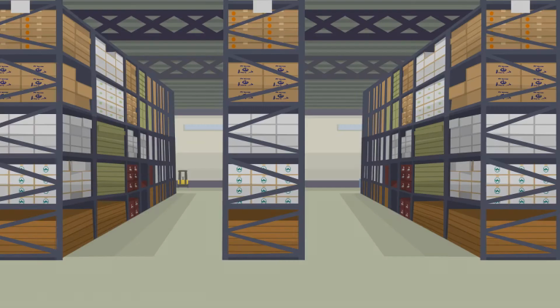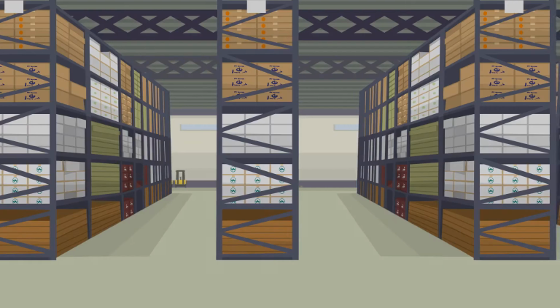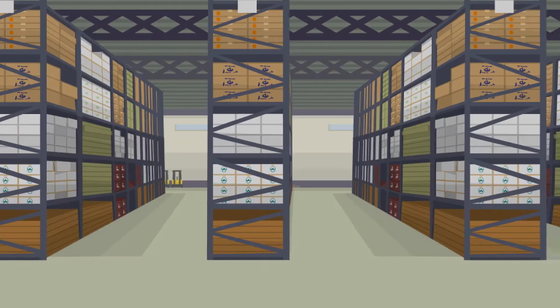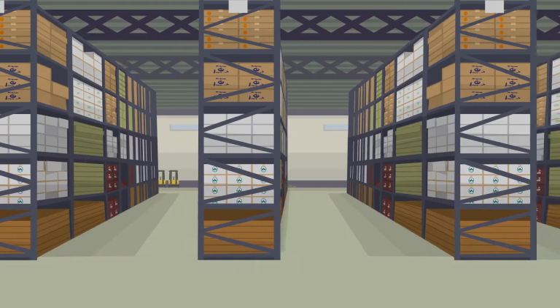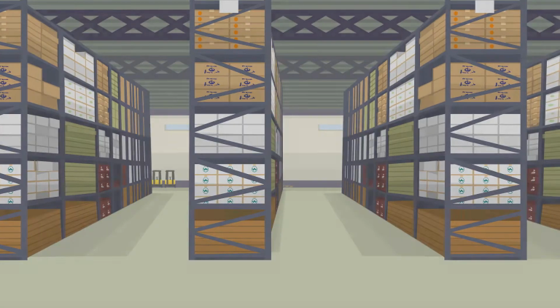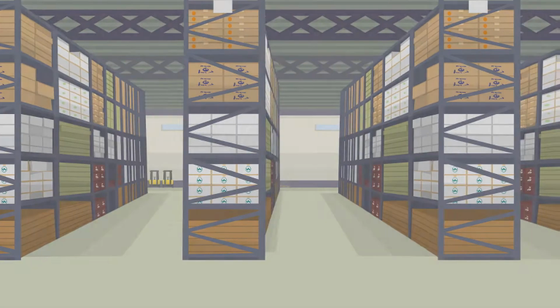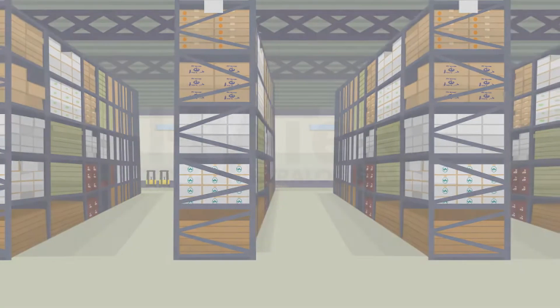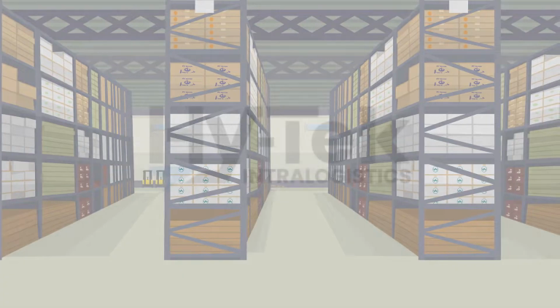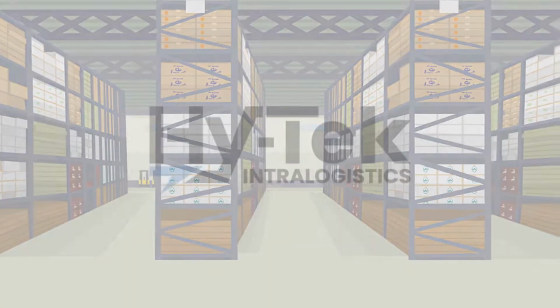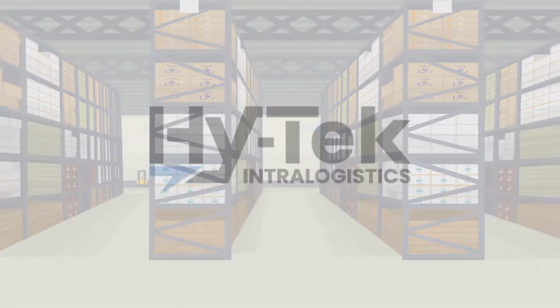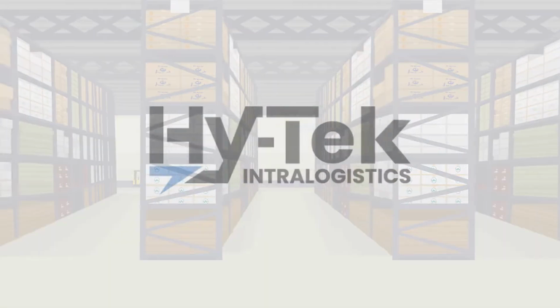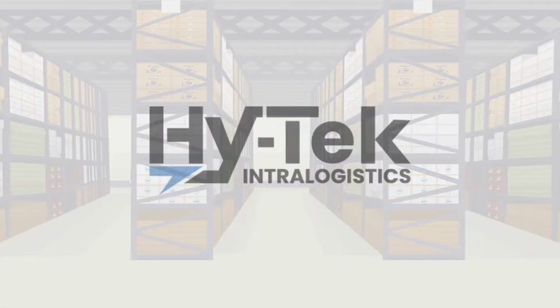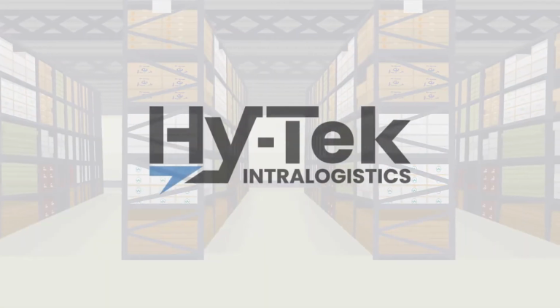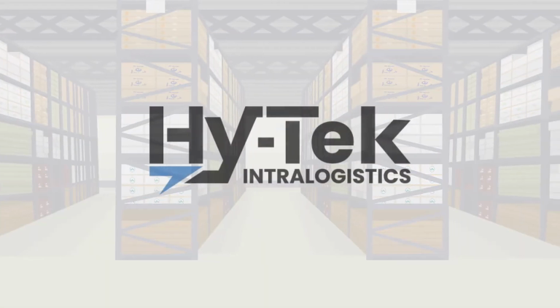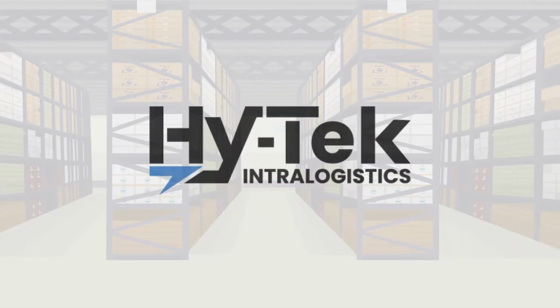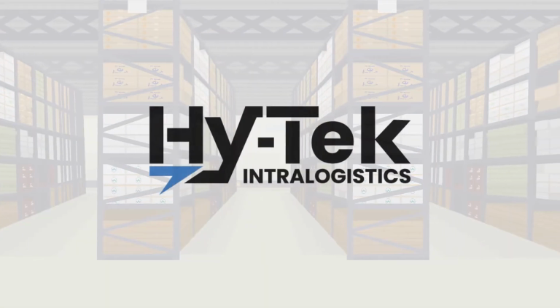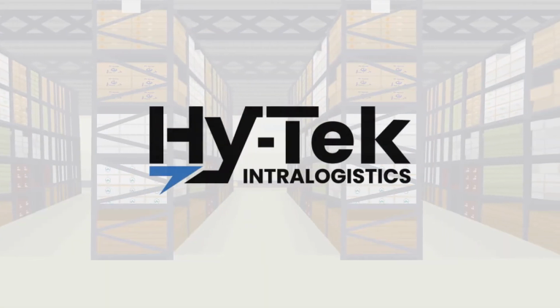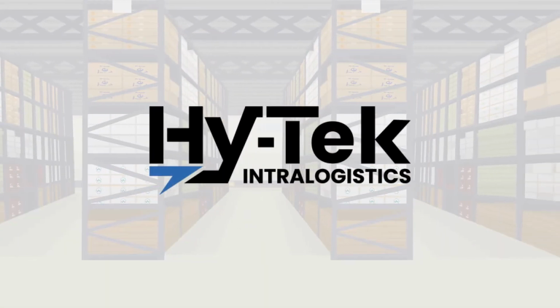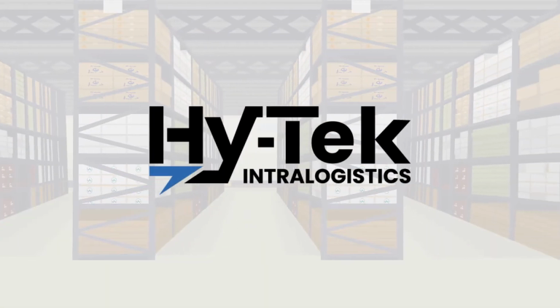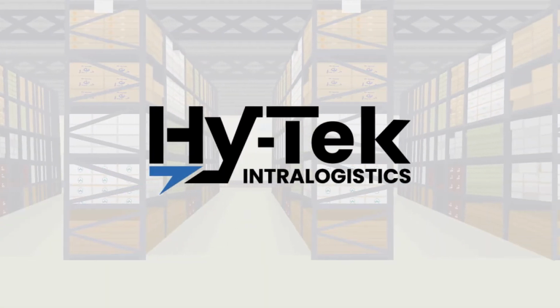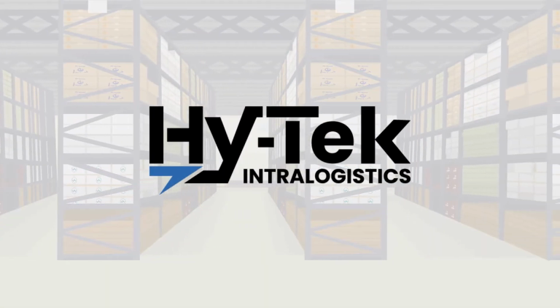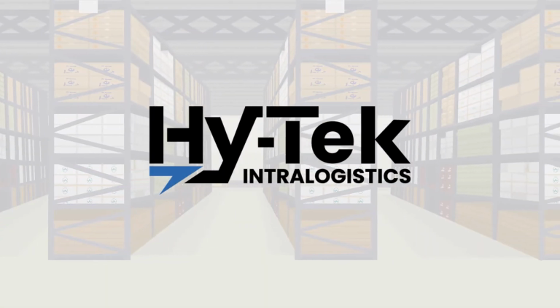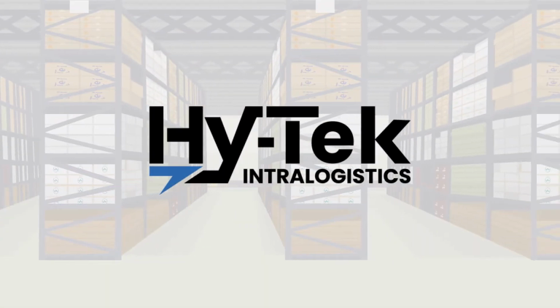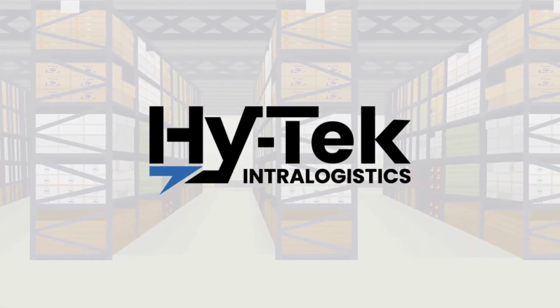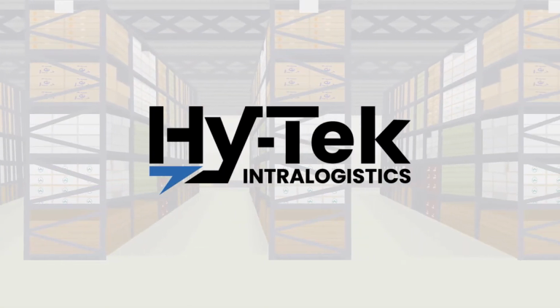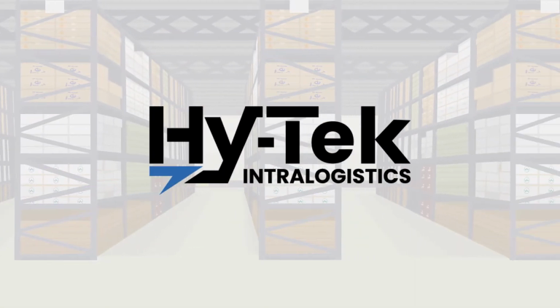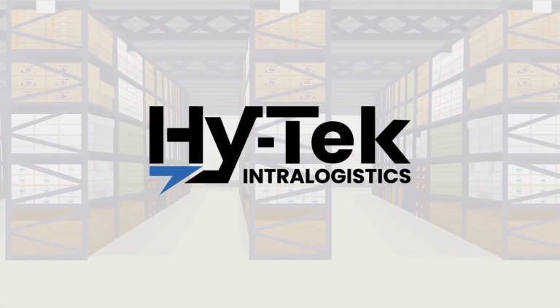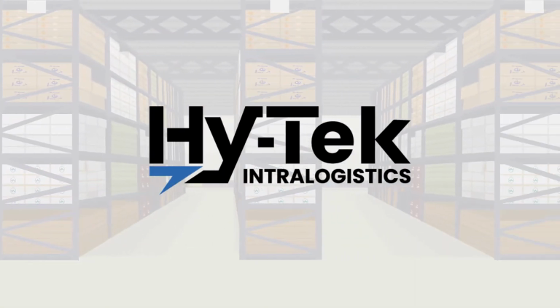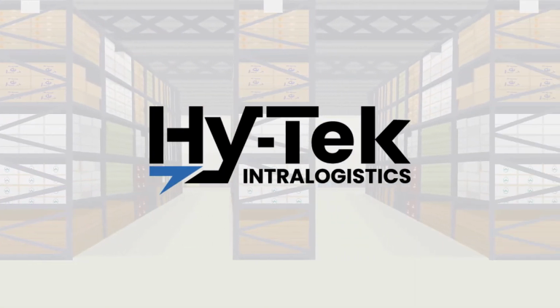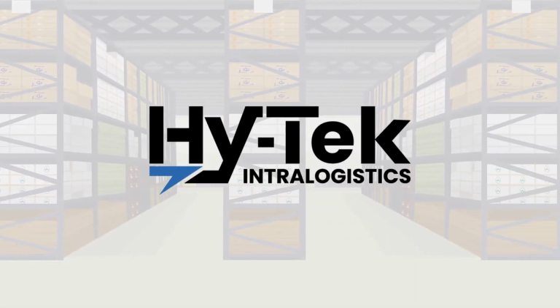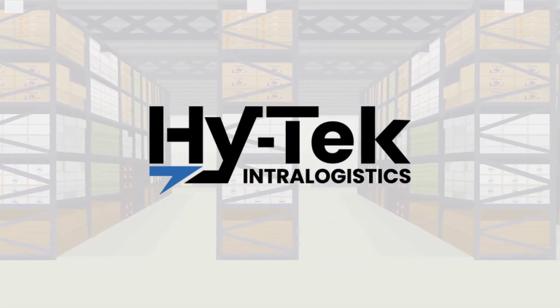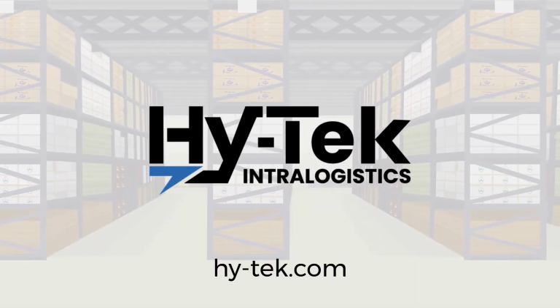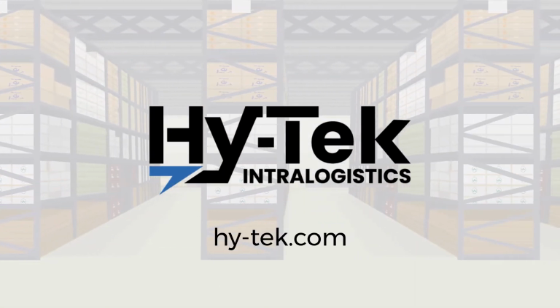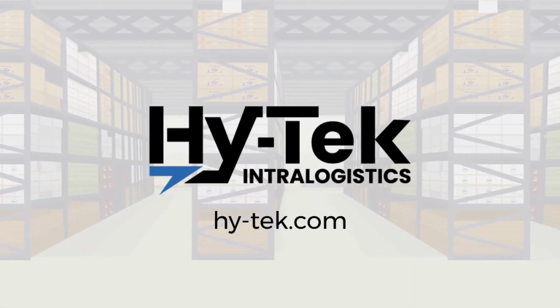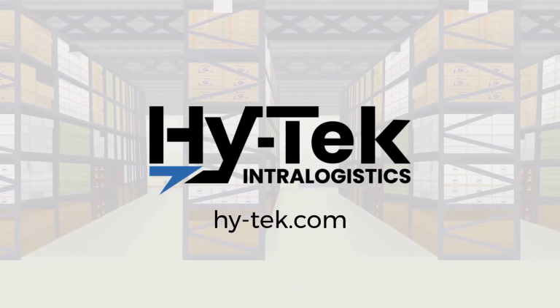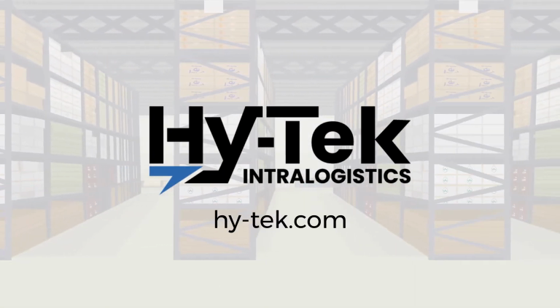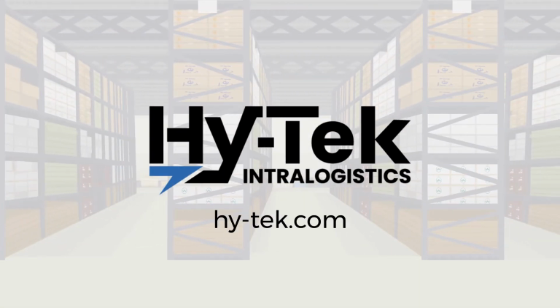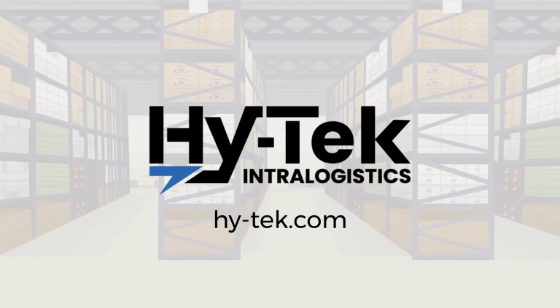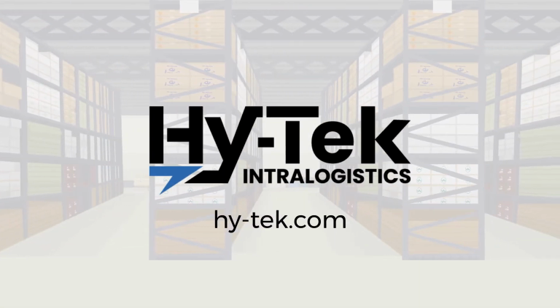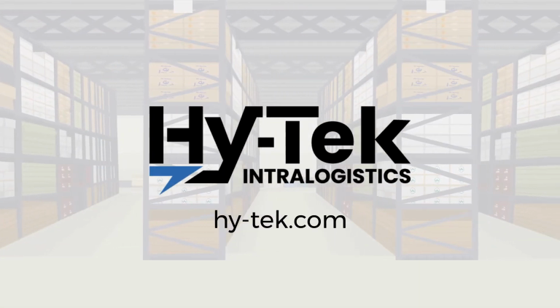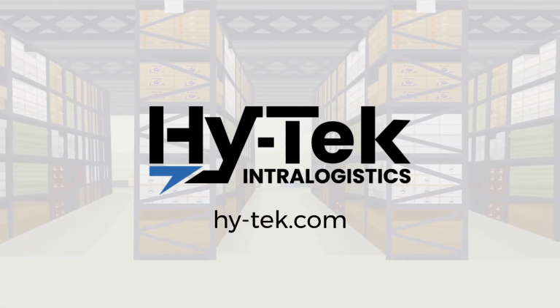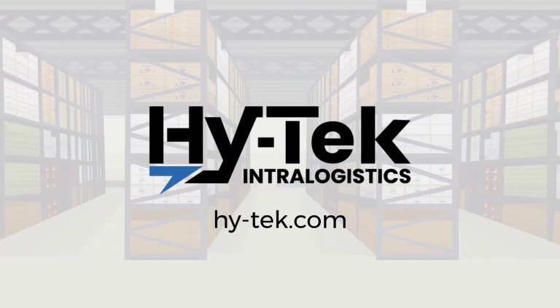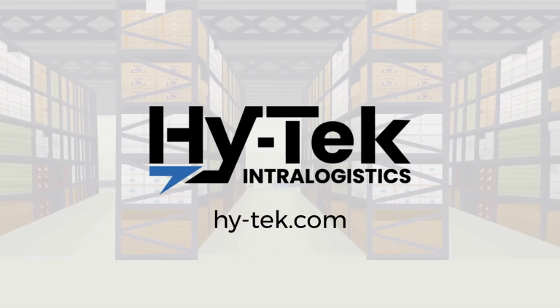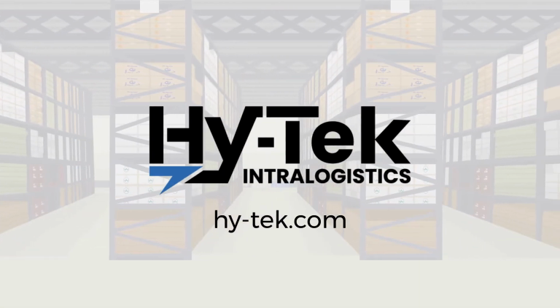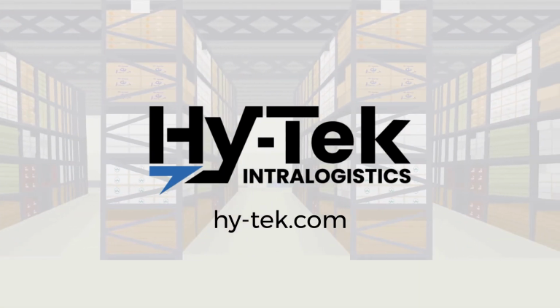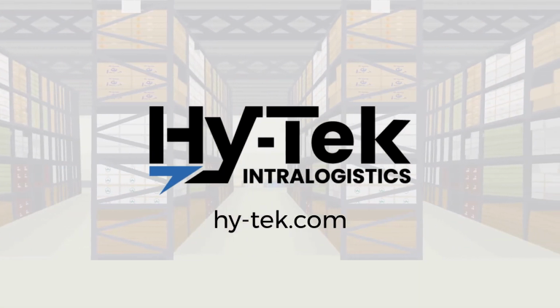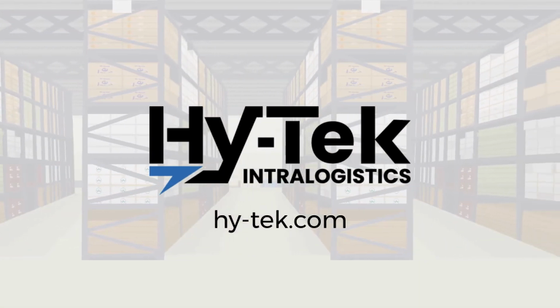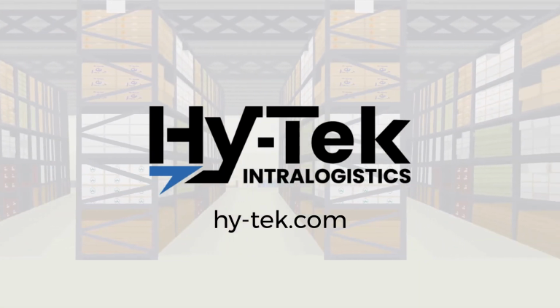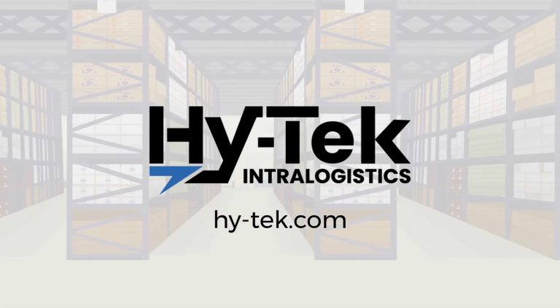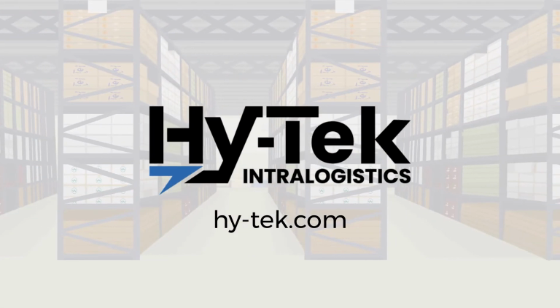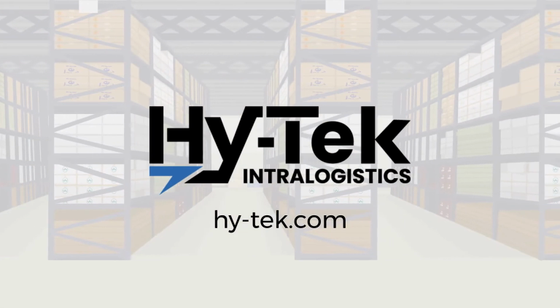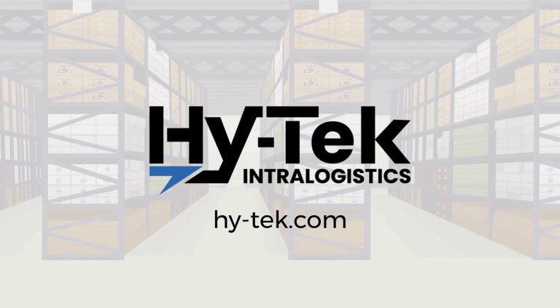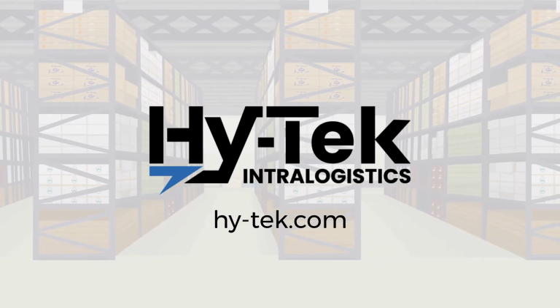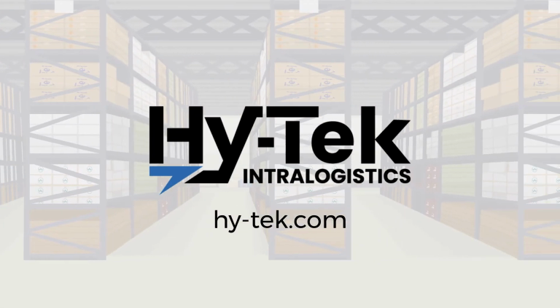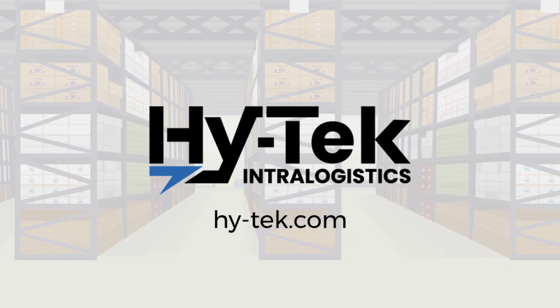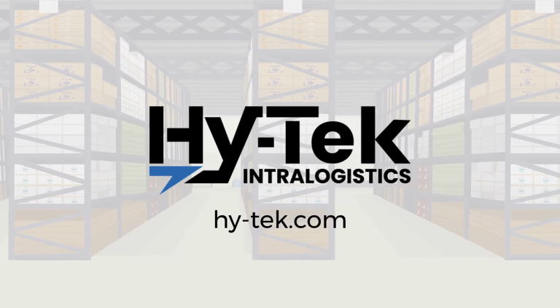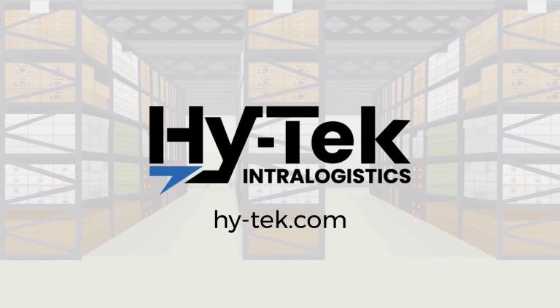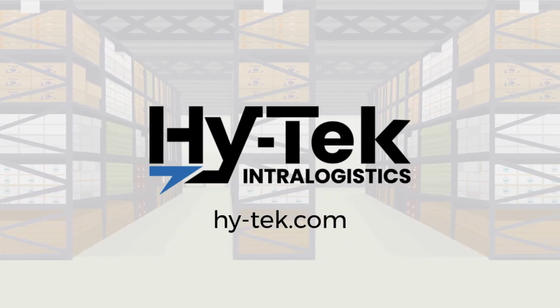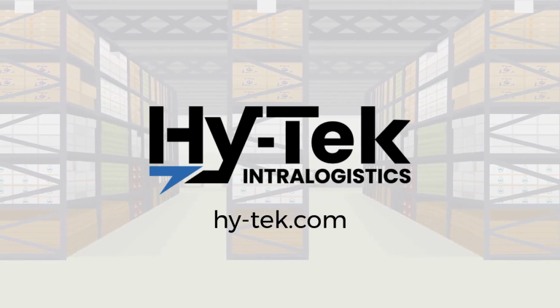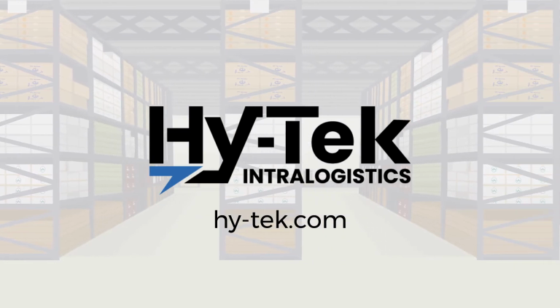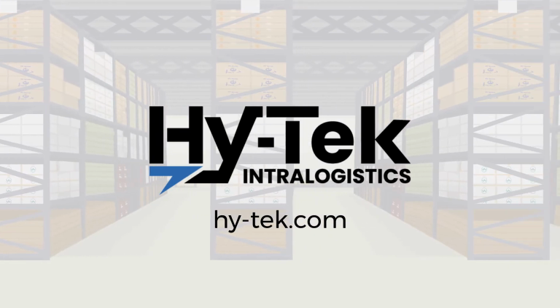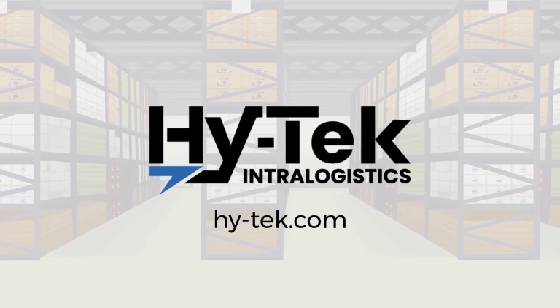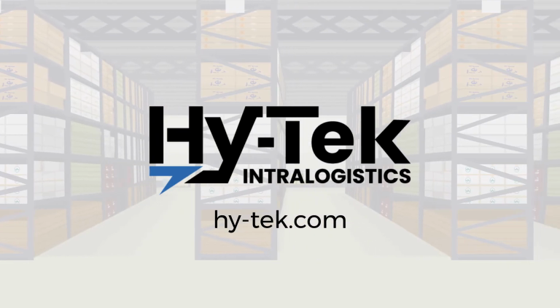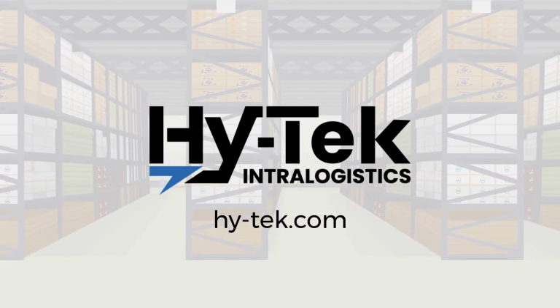To learn more about picking and goods-to-person technology, visit HITECH.com. Thank you for joining us today.